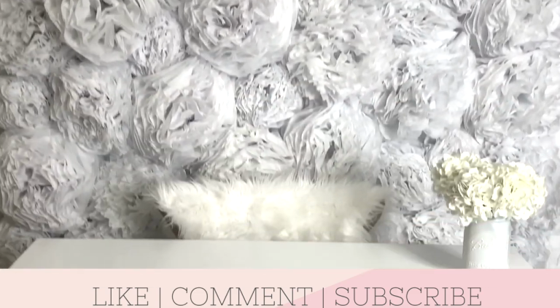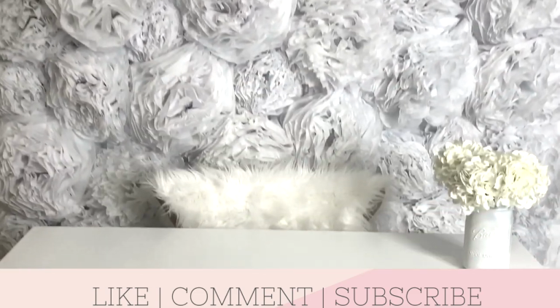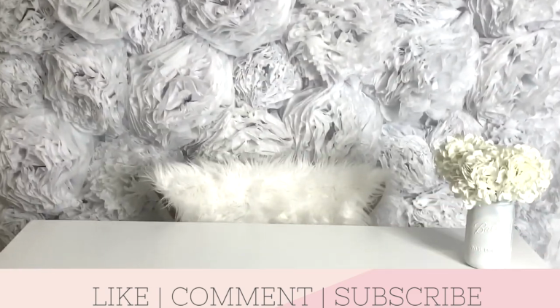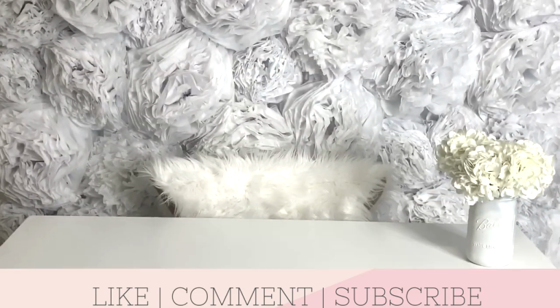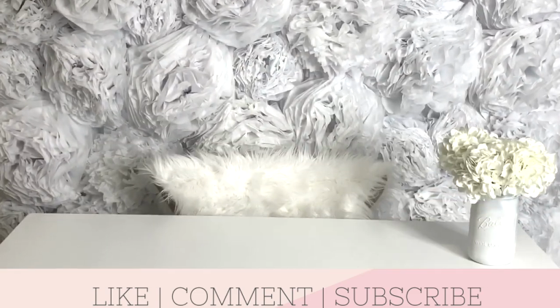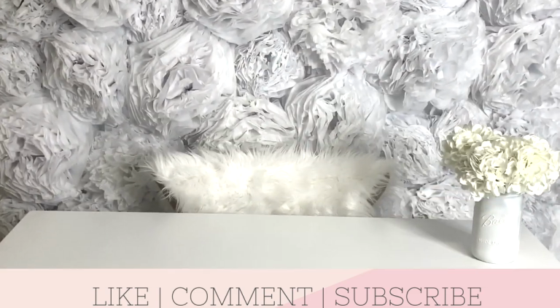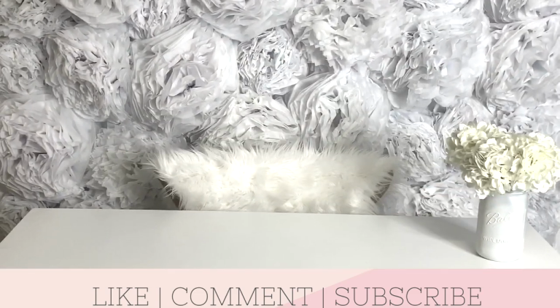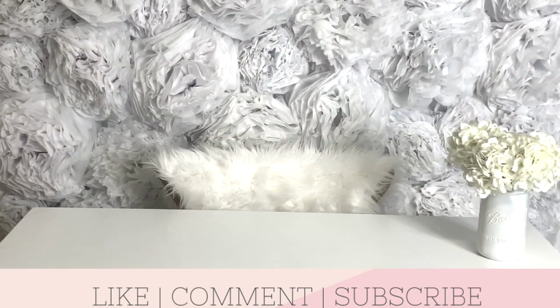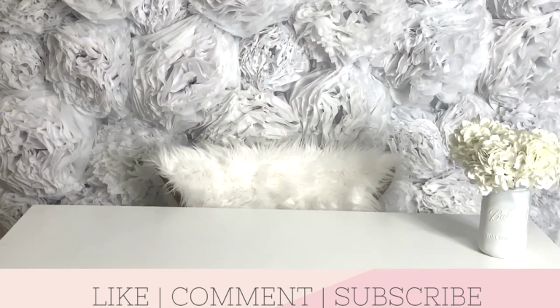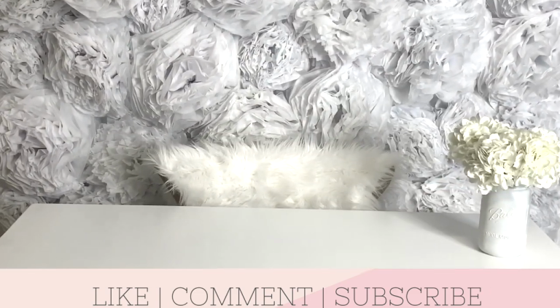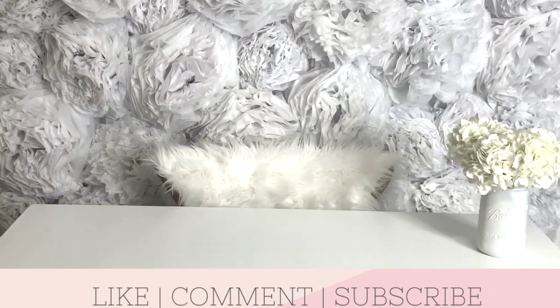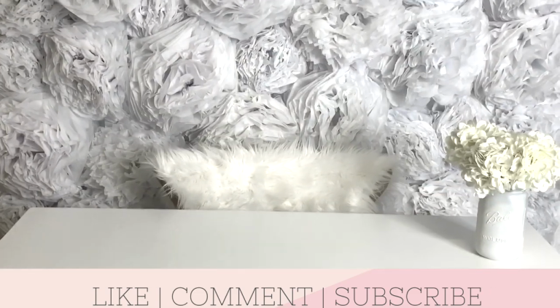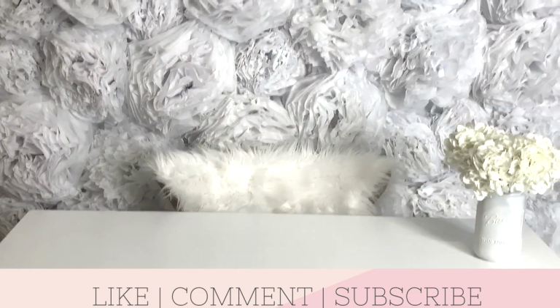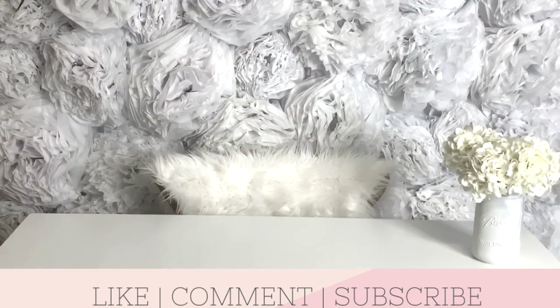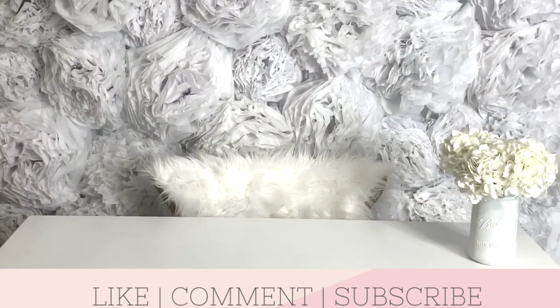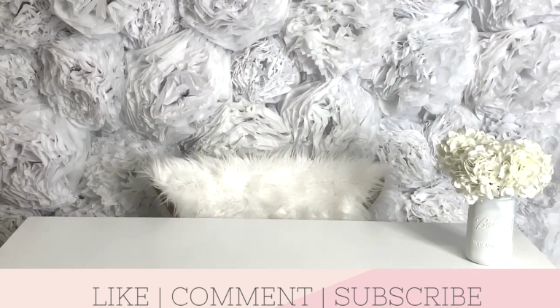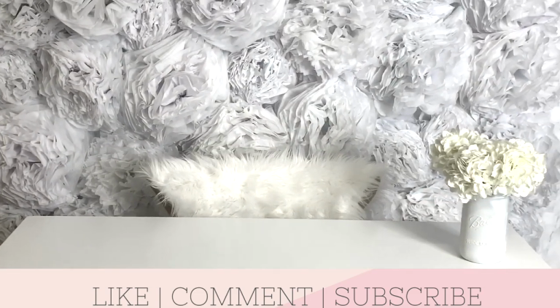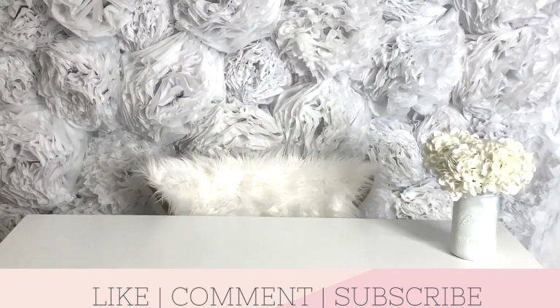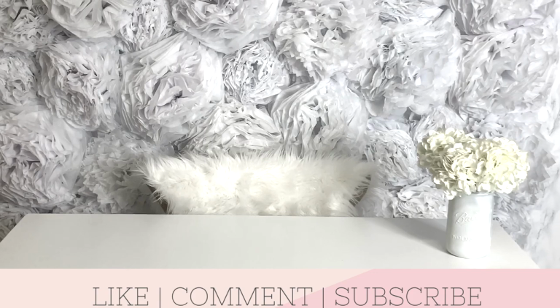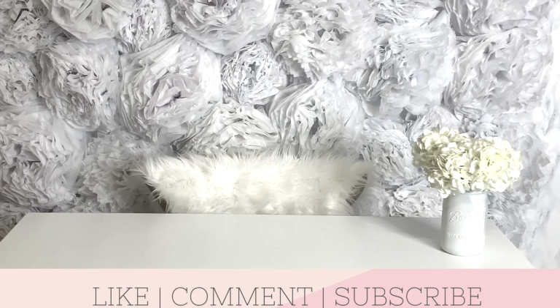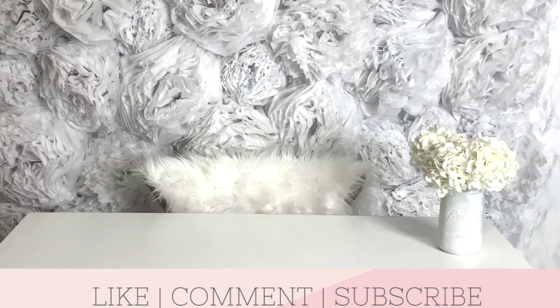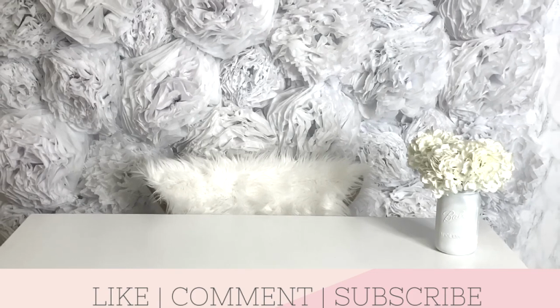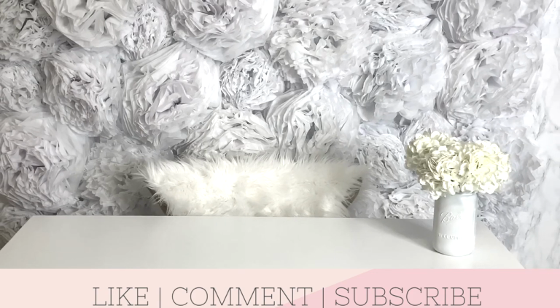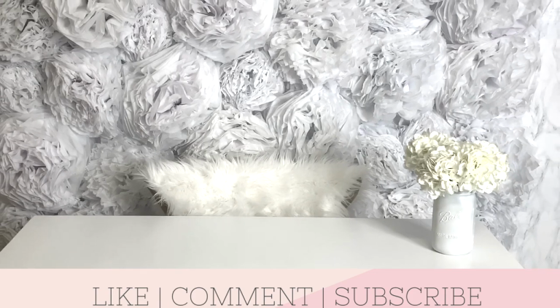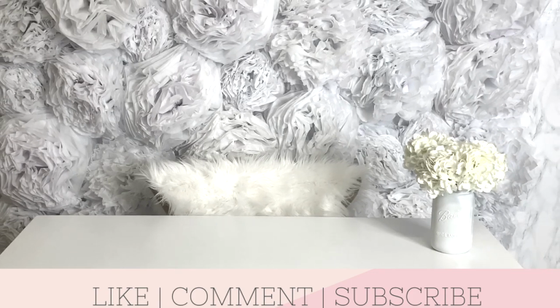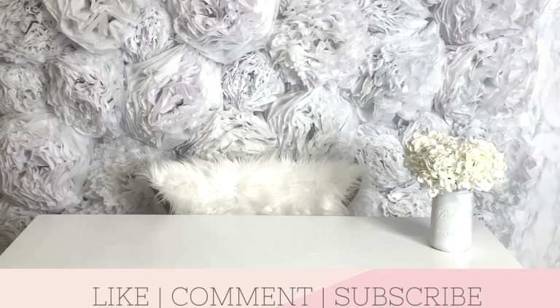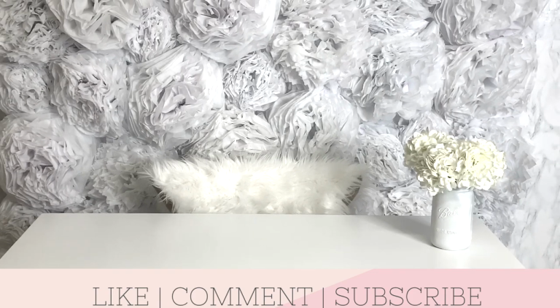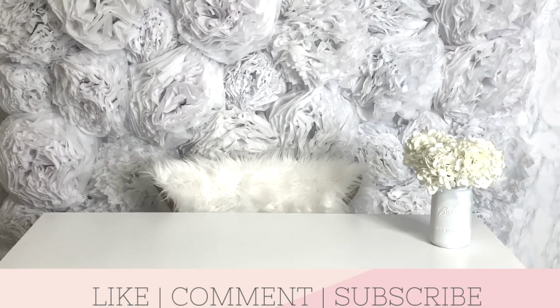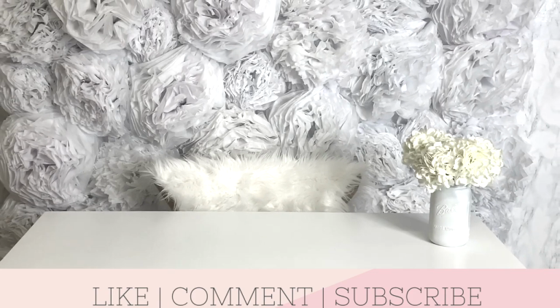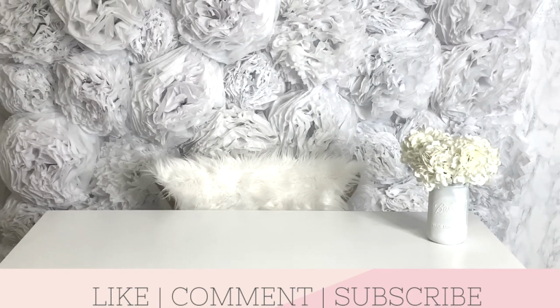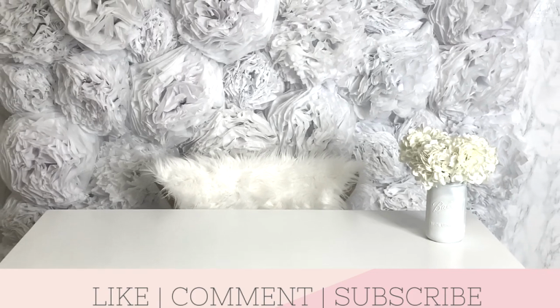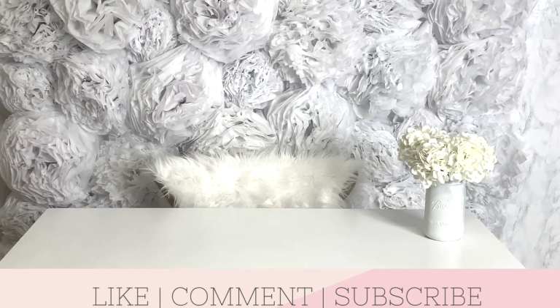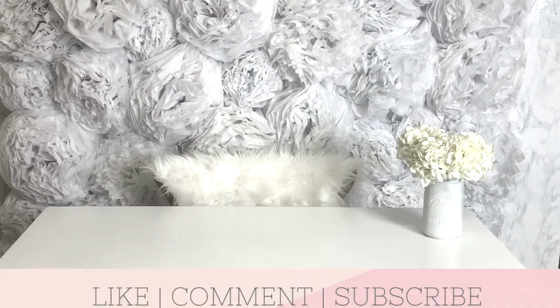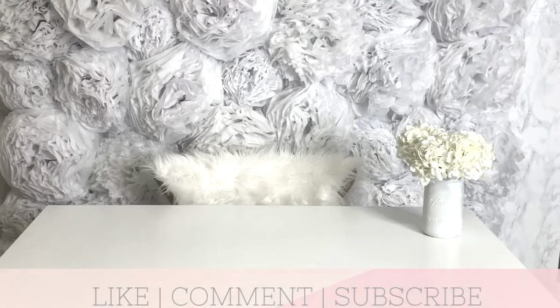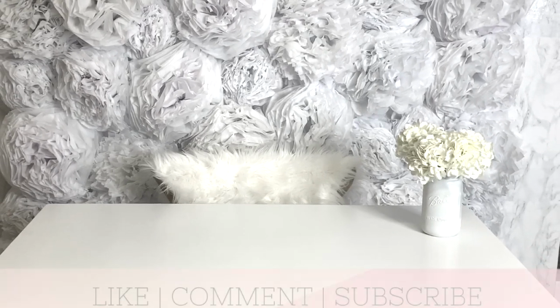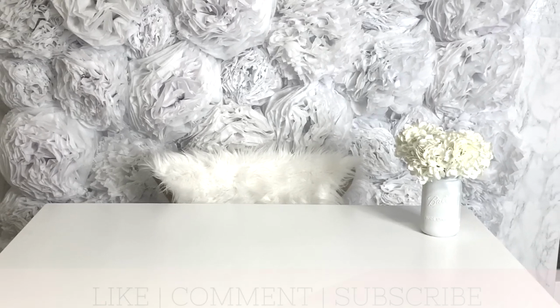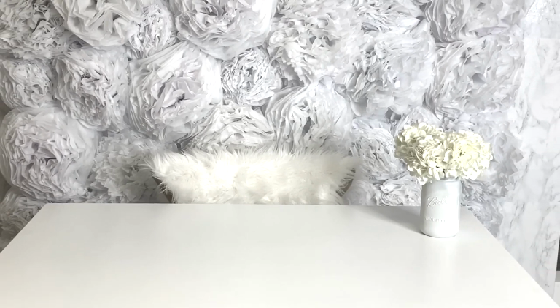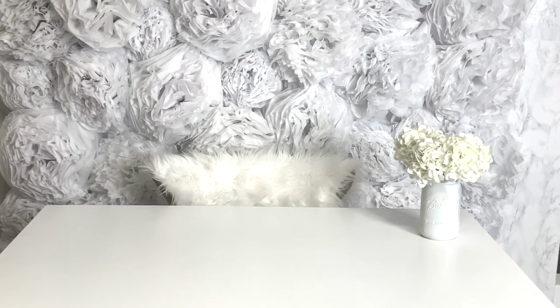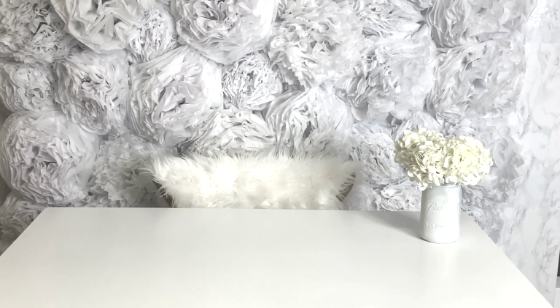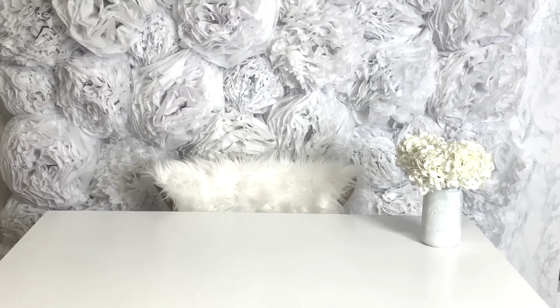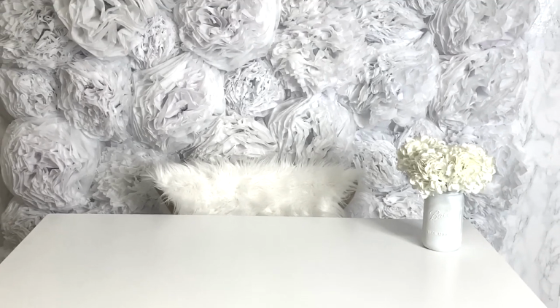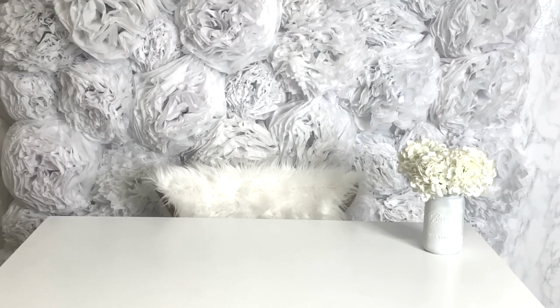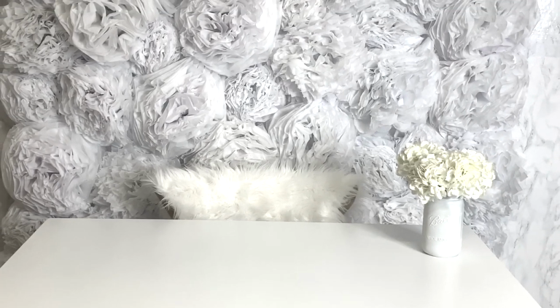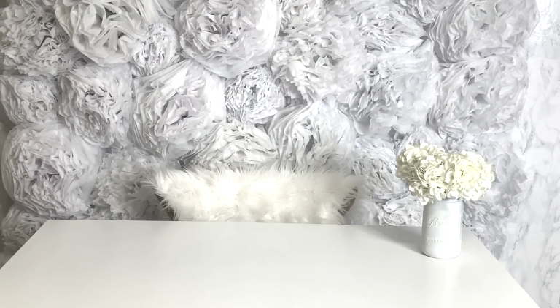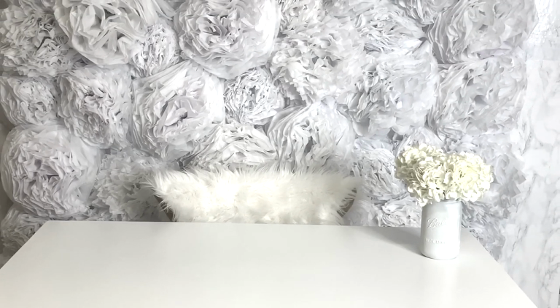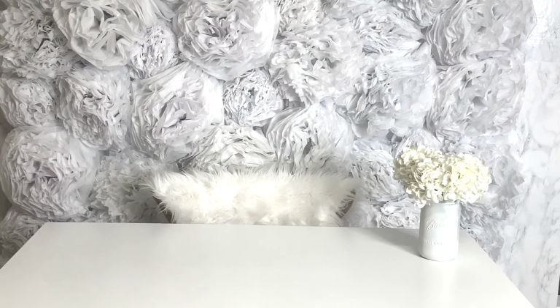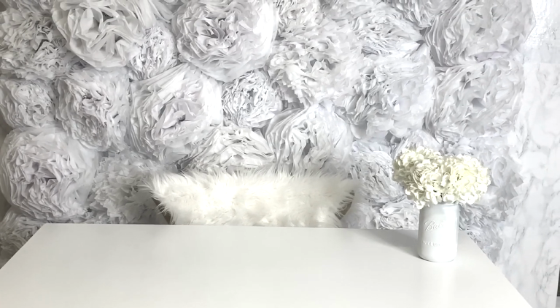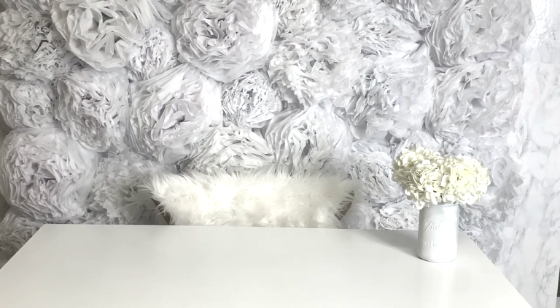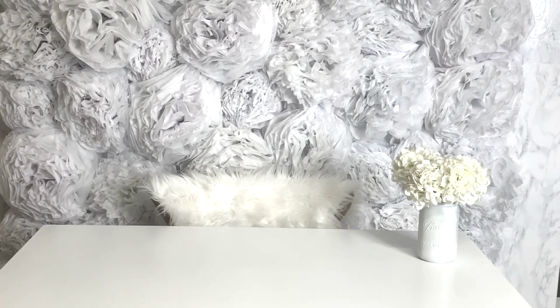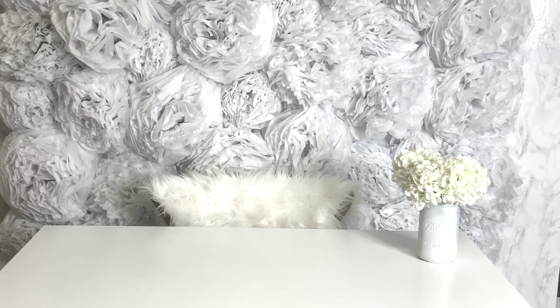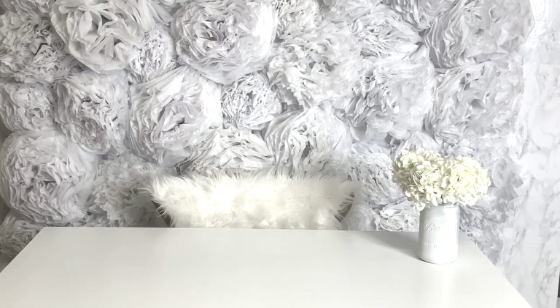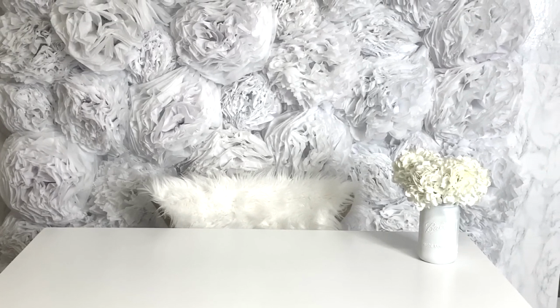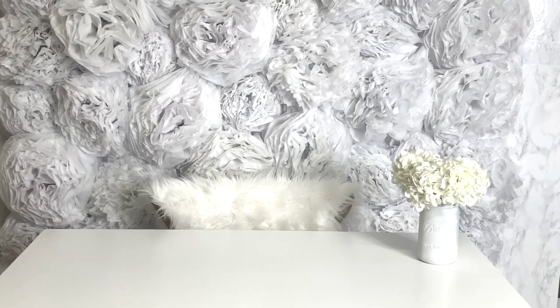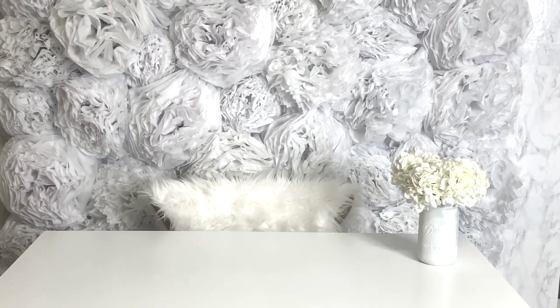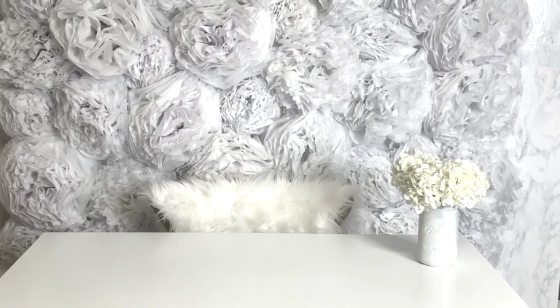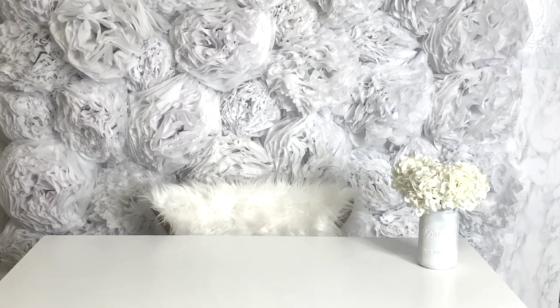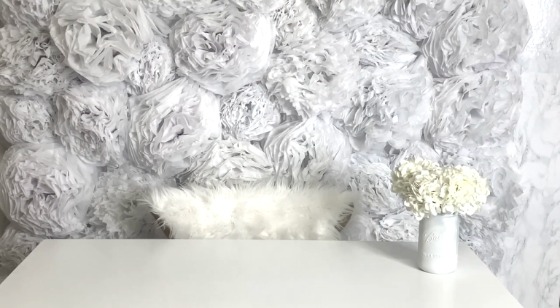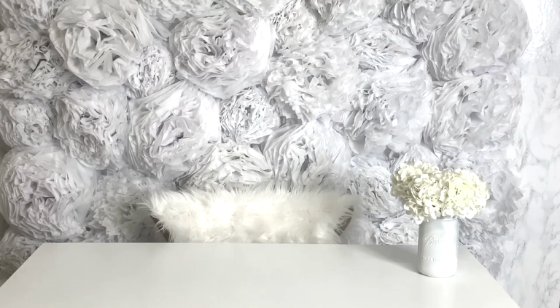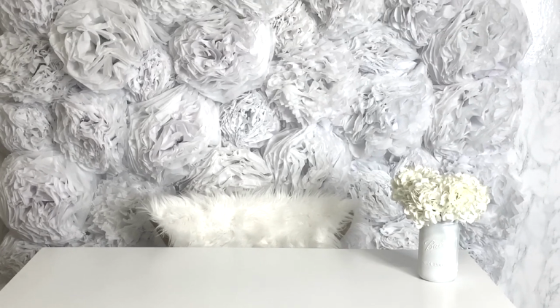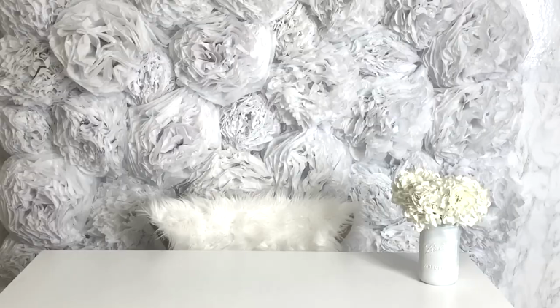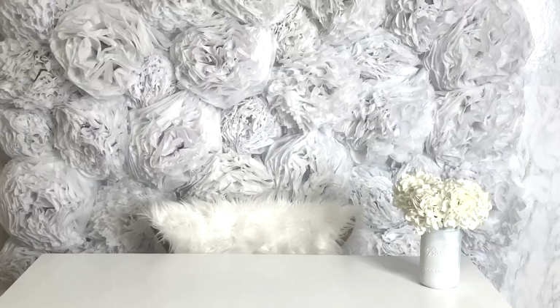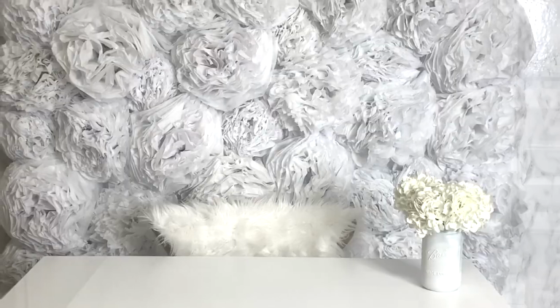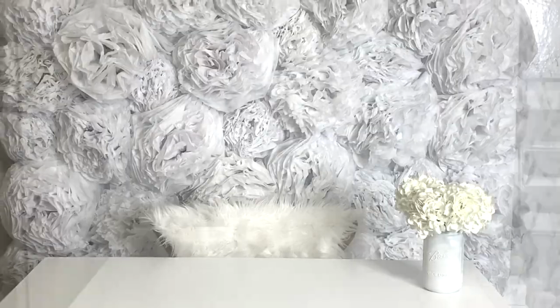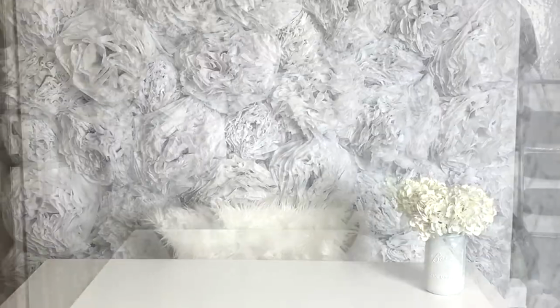Thanks for sticking with me. I know this was a long video. If you enjoy videos like this, please consider leaving a like, commenting, or subscribing, and I'll see you guys in the next one. Bye!